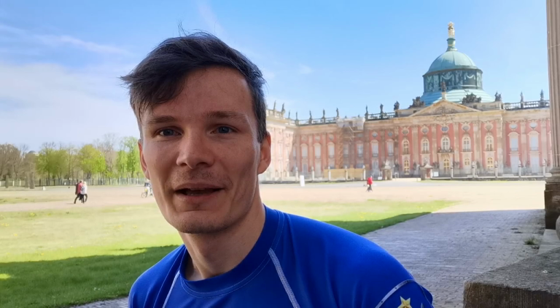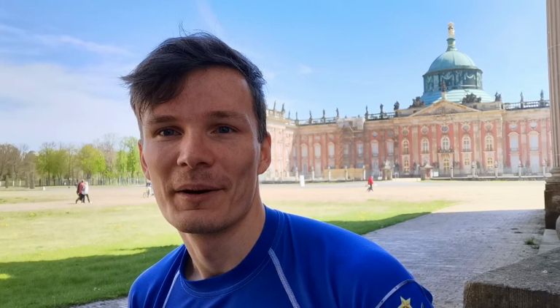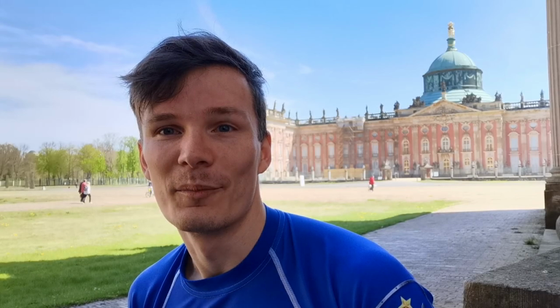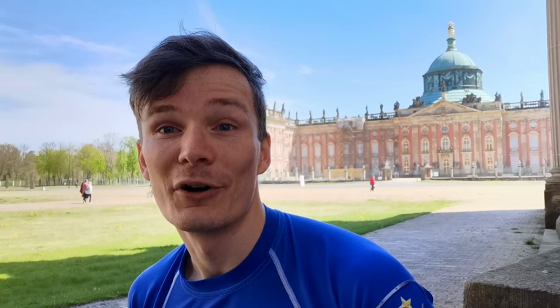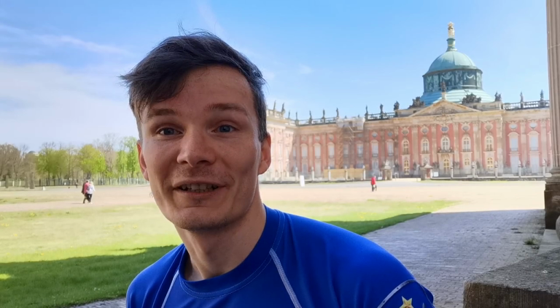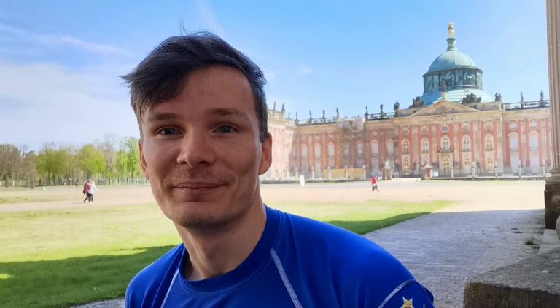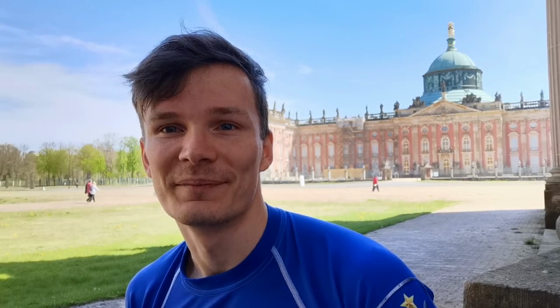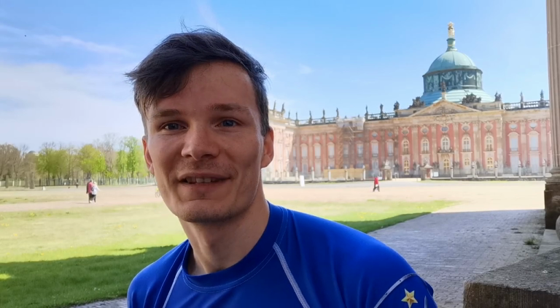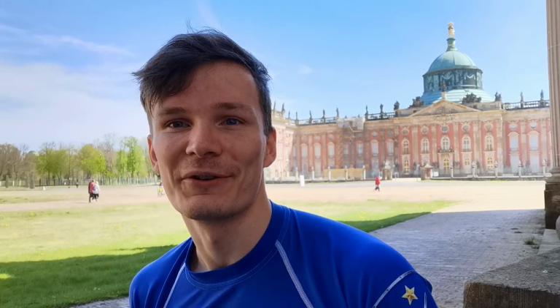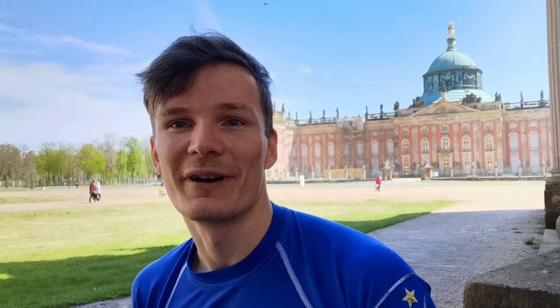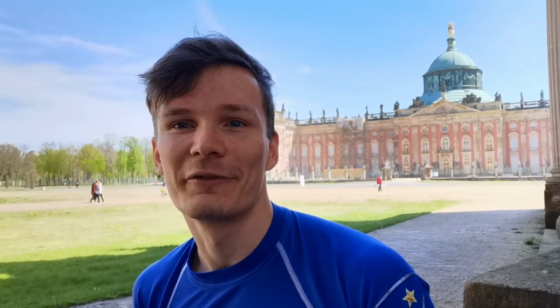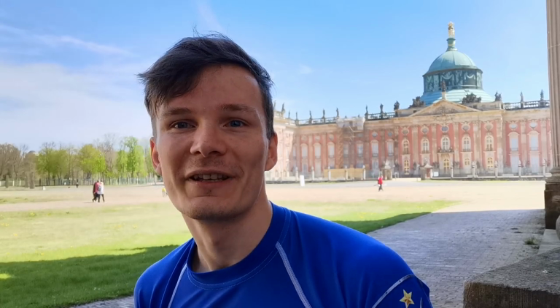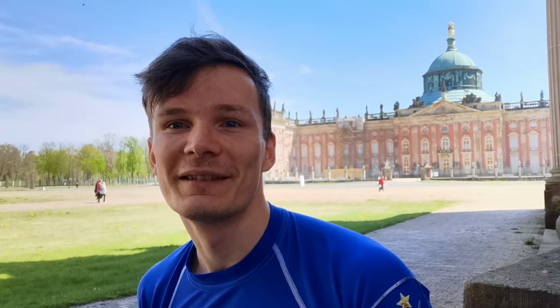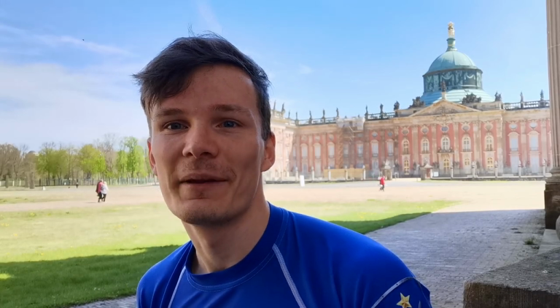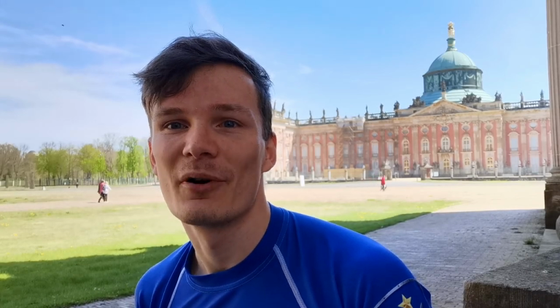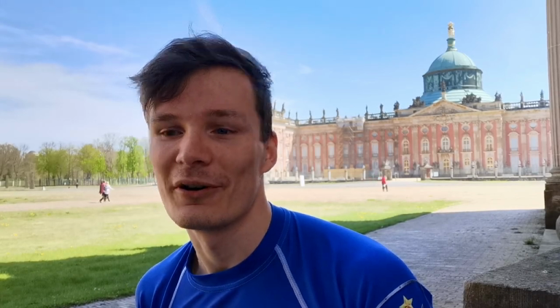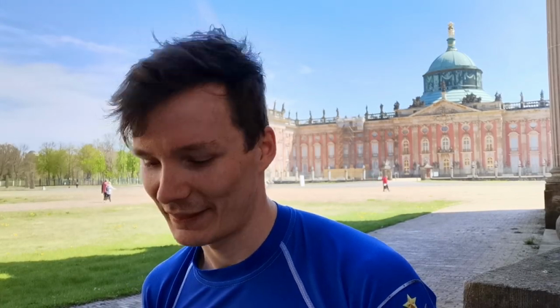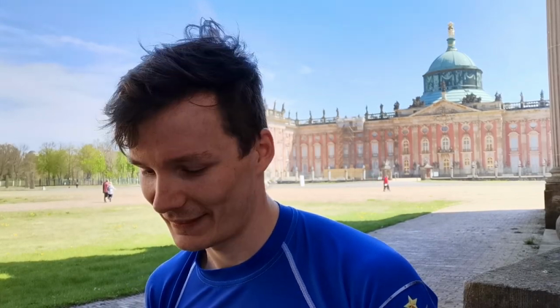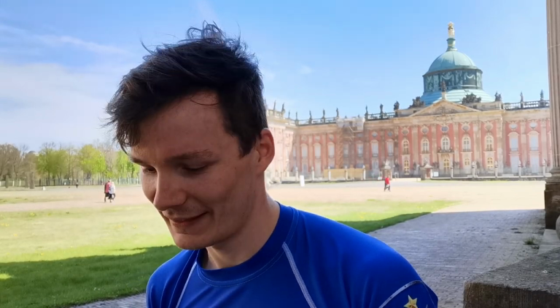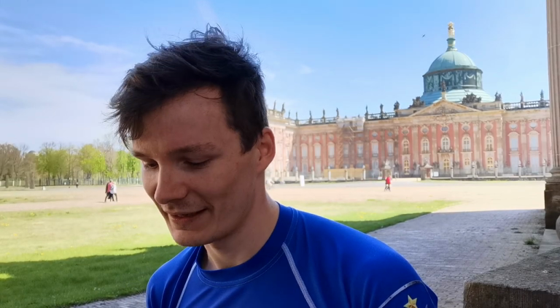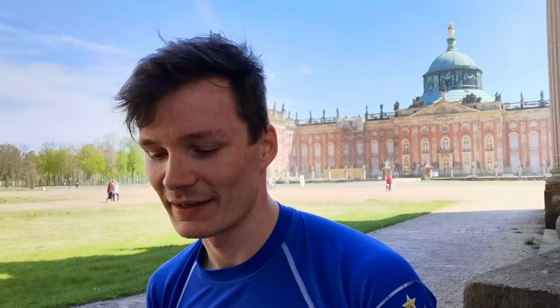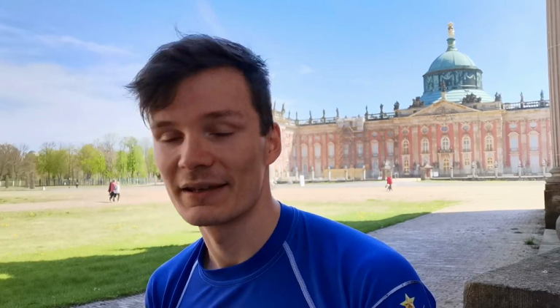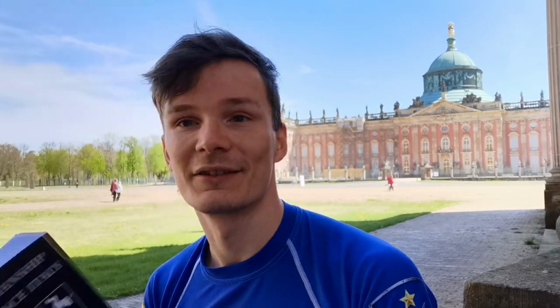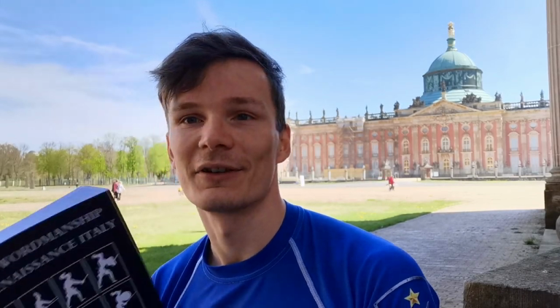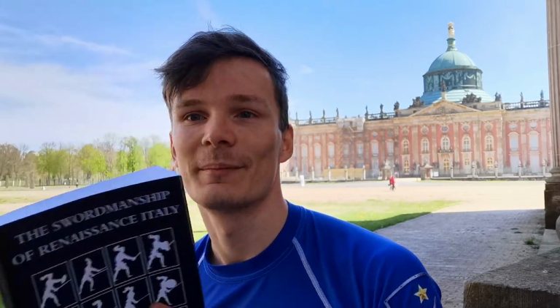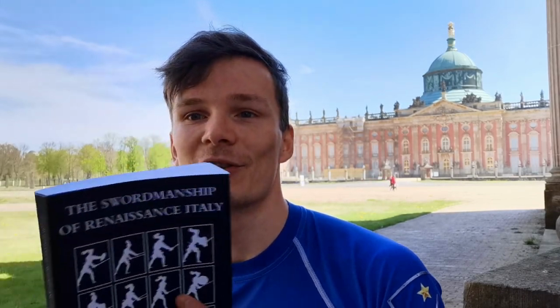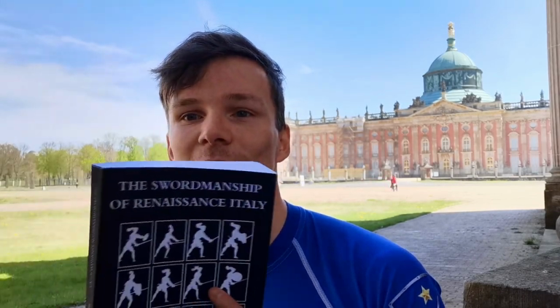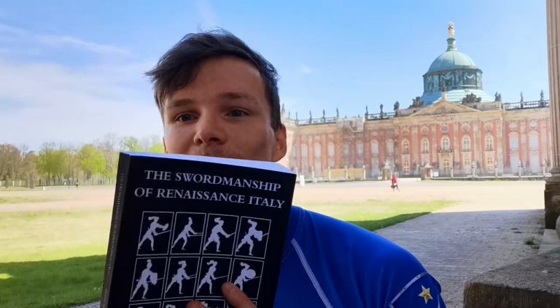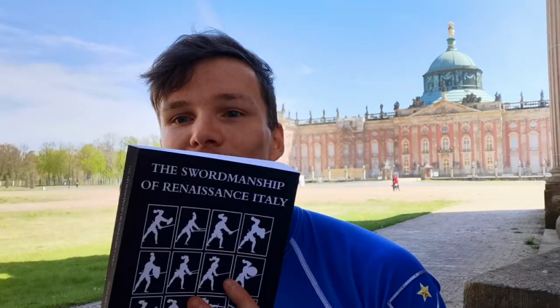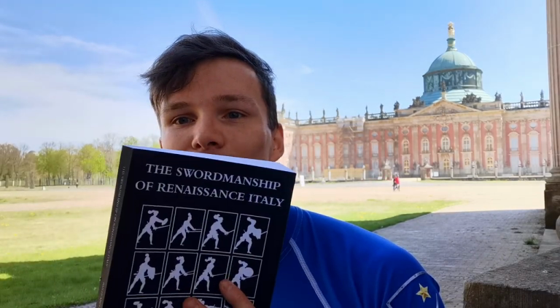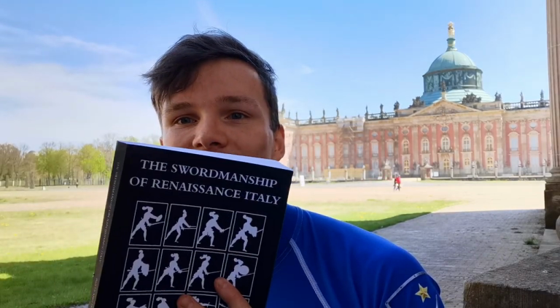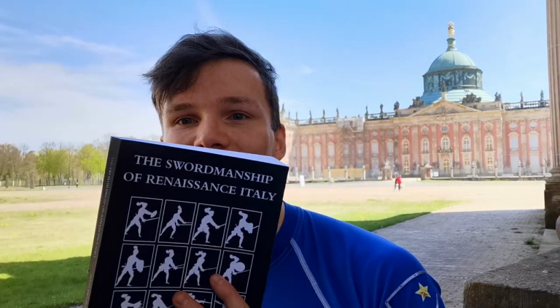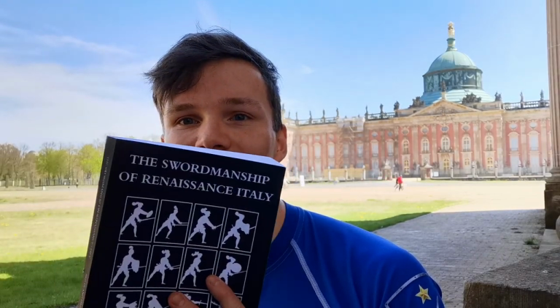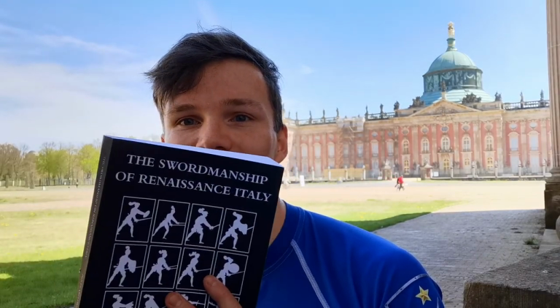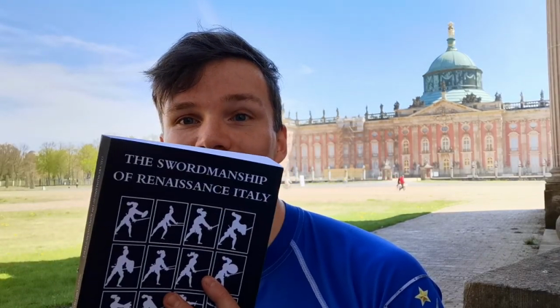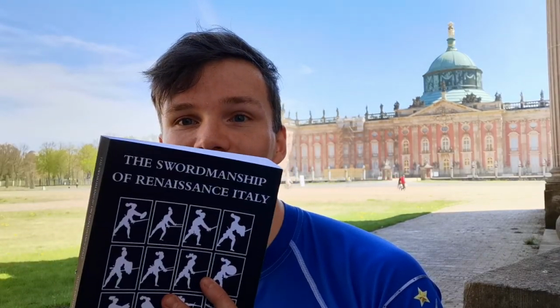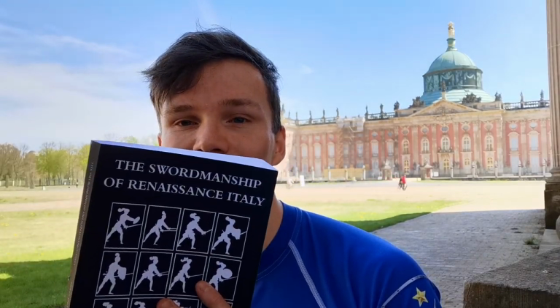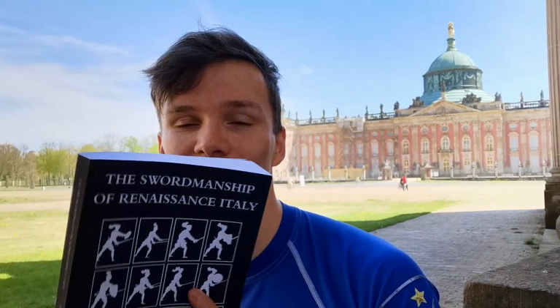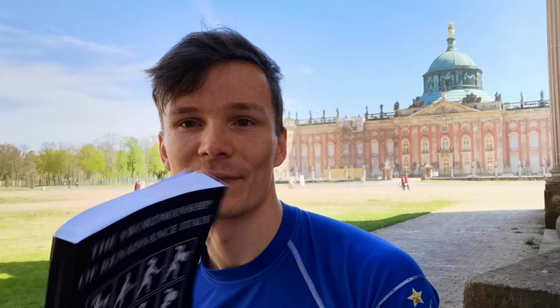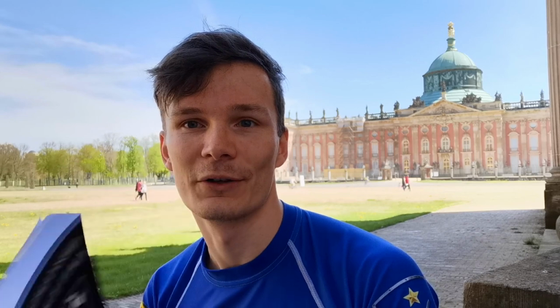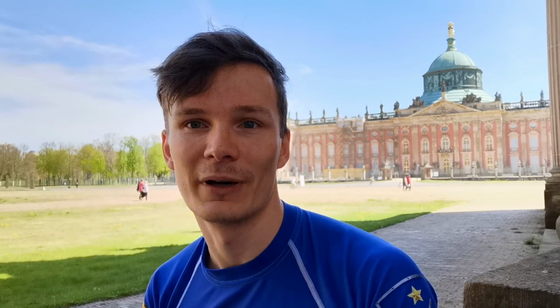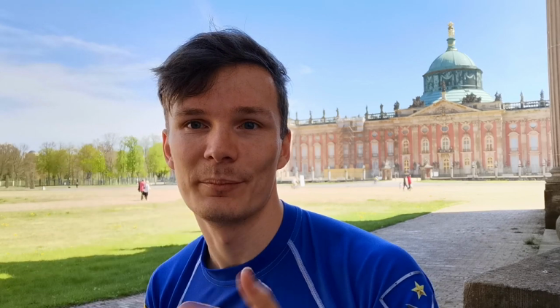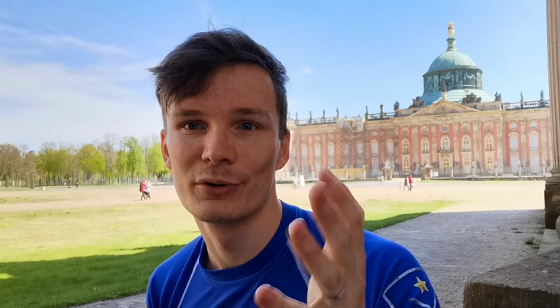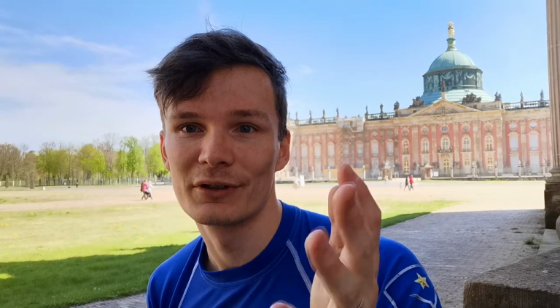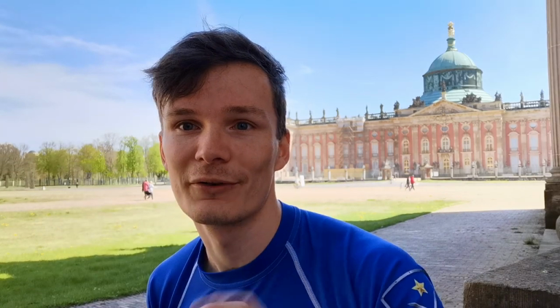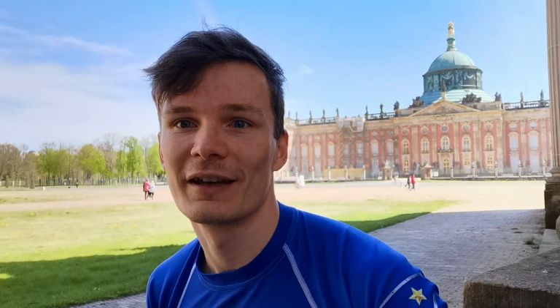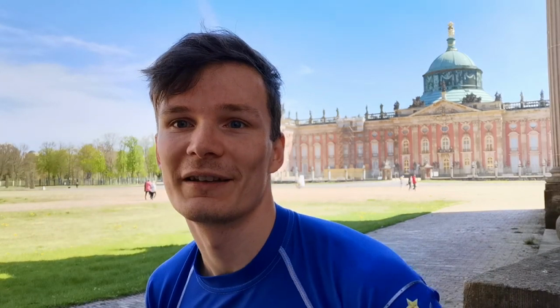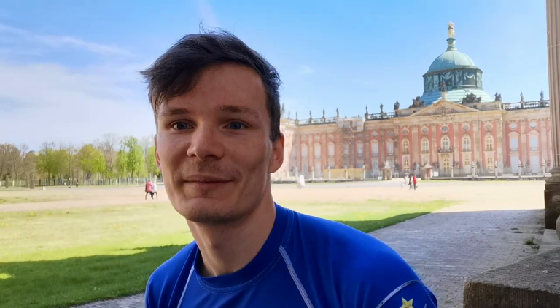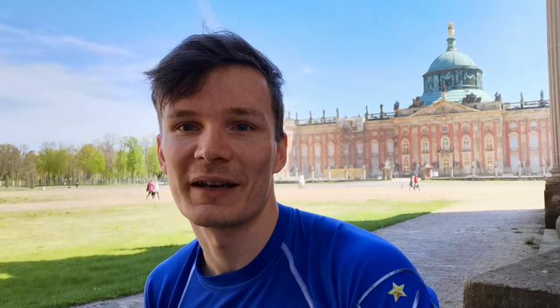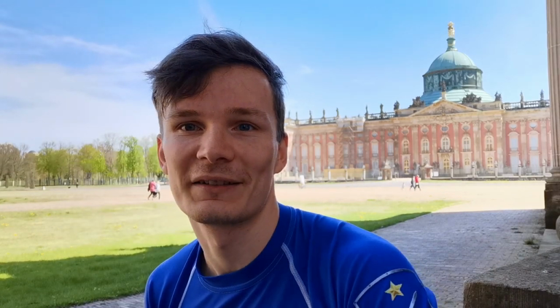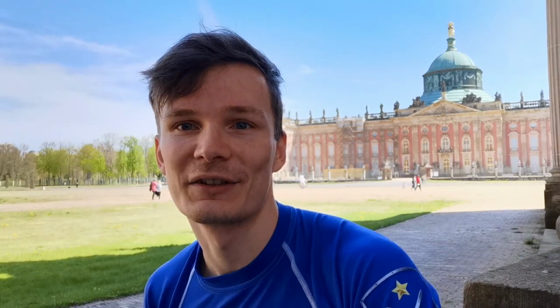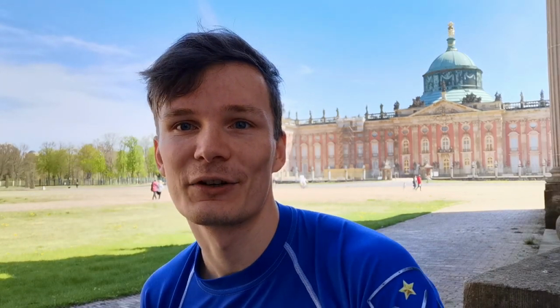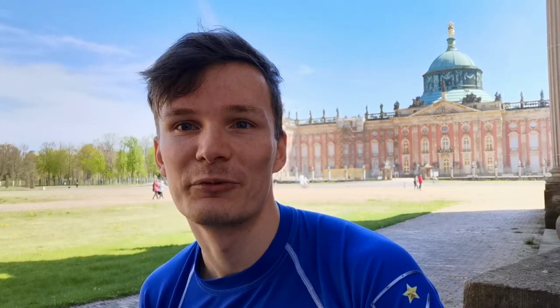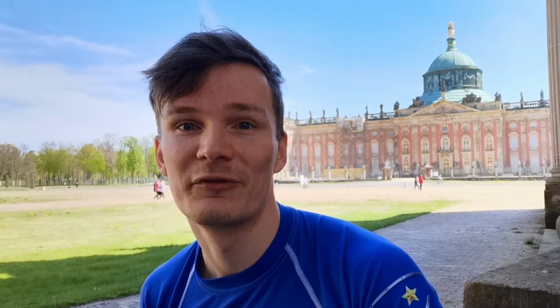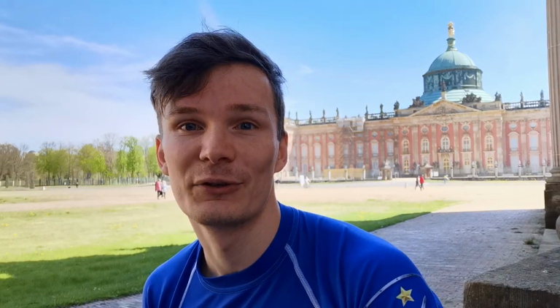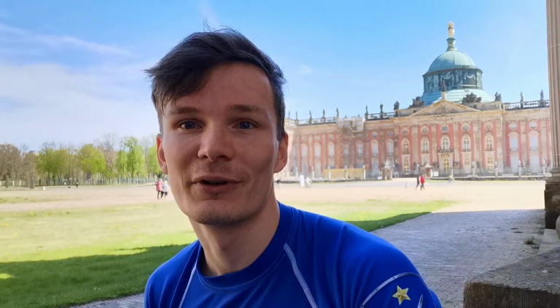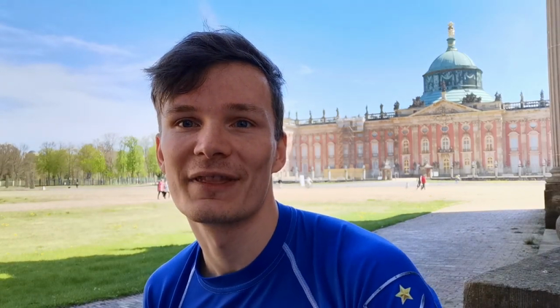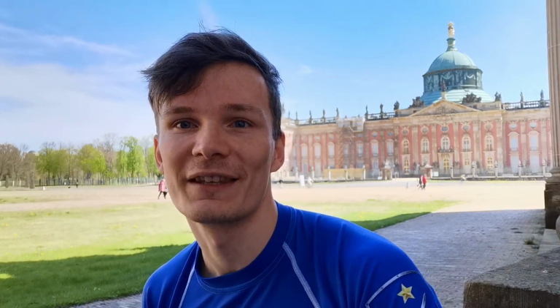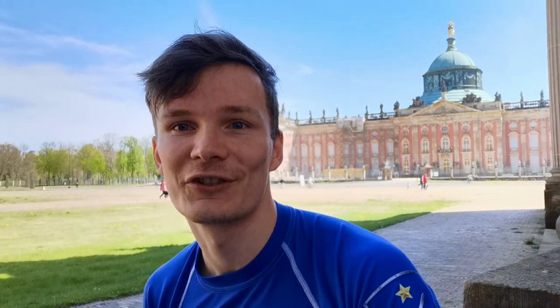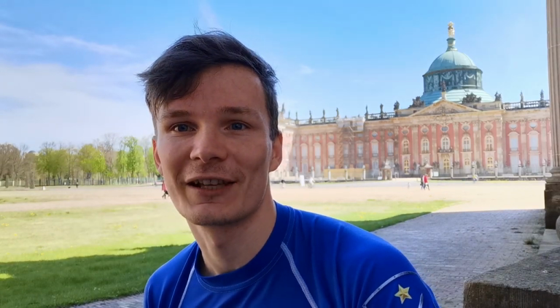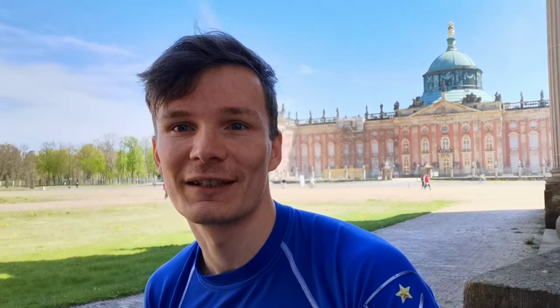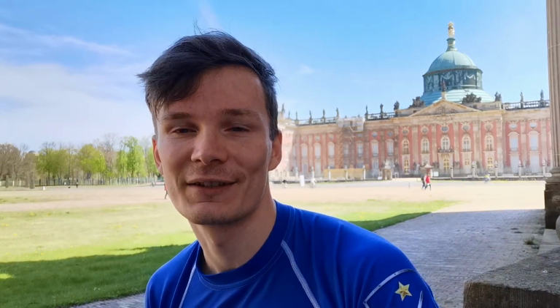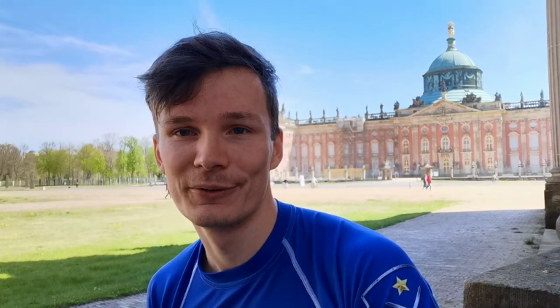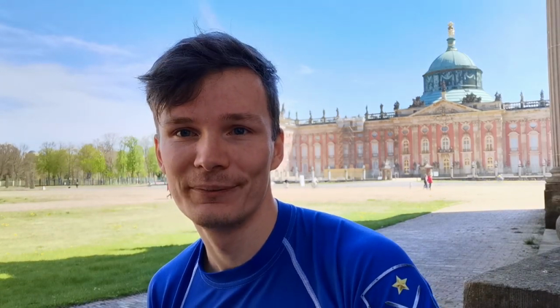Morning! So I recently bought 'The Swordsmanship of Renaissance Italy,' a great book. You can expect a review on this channel soon.